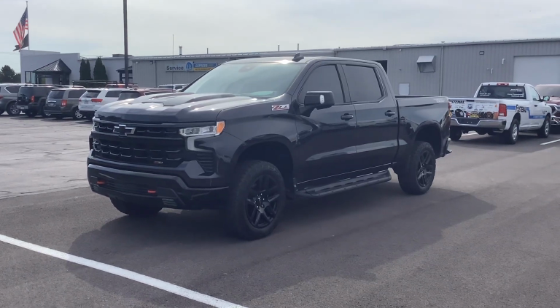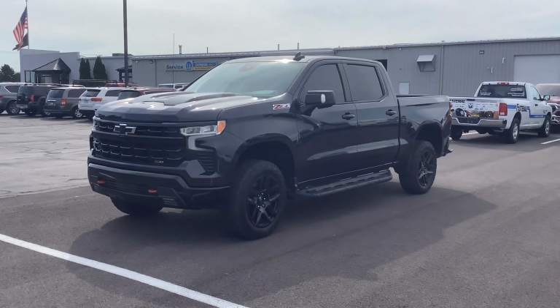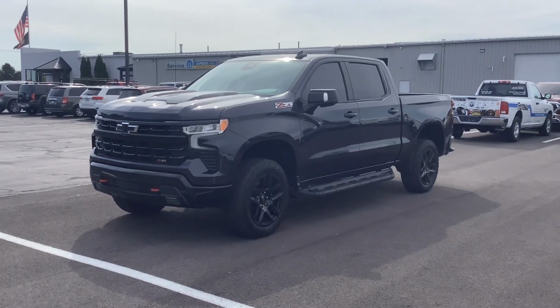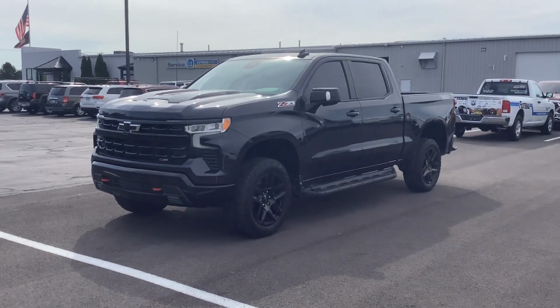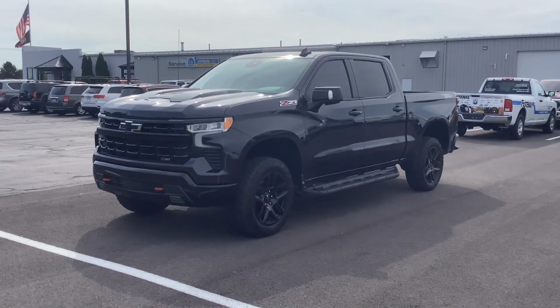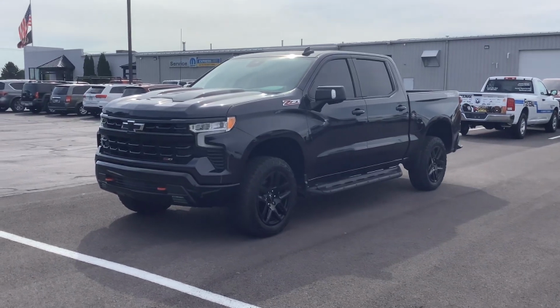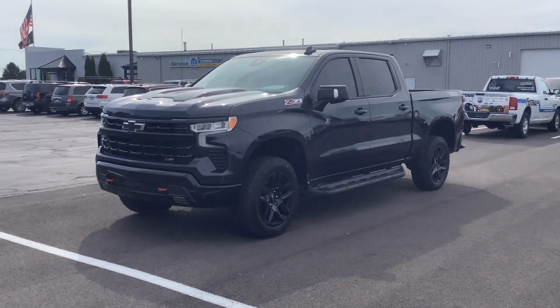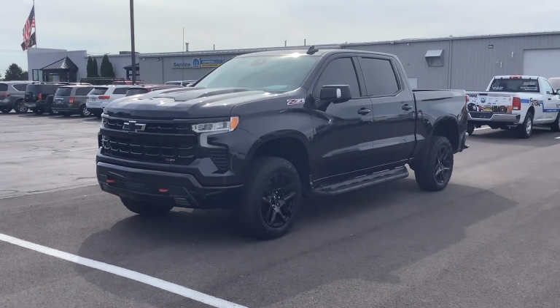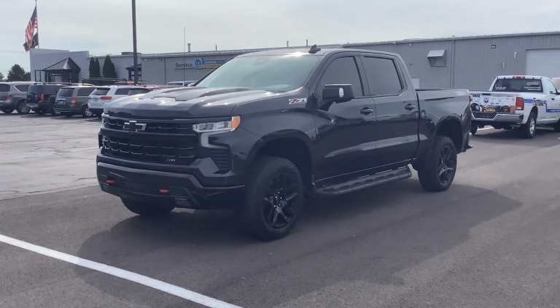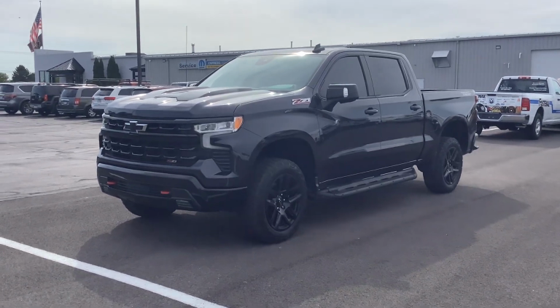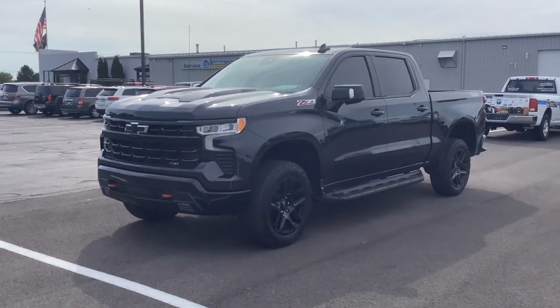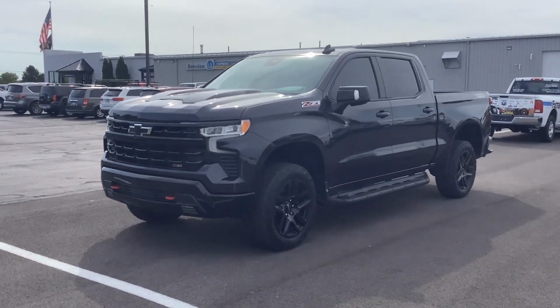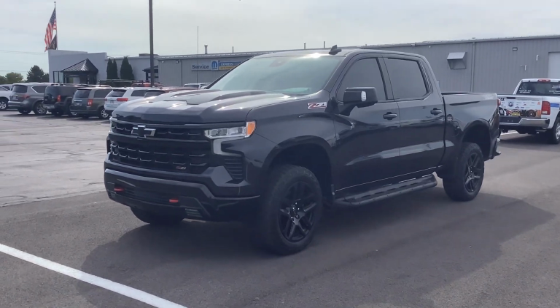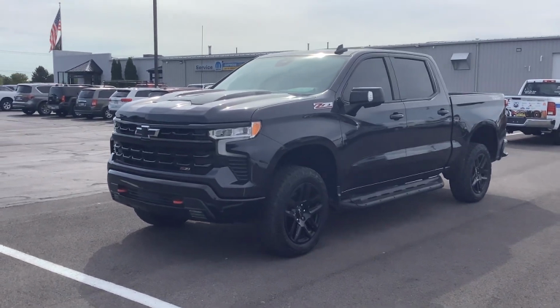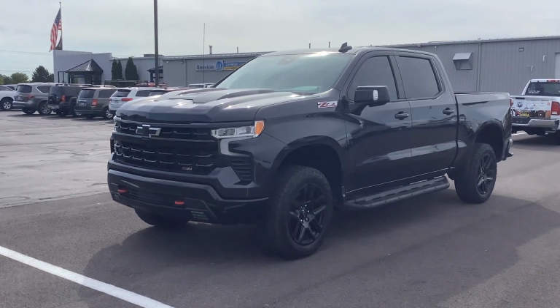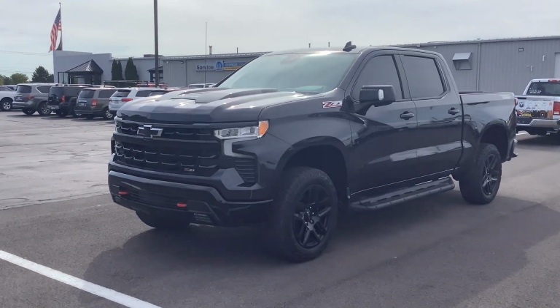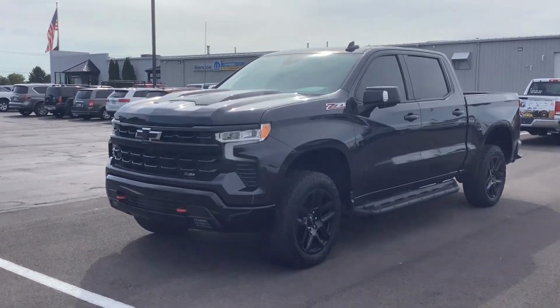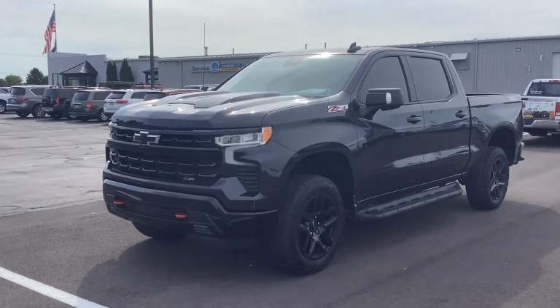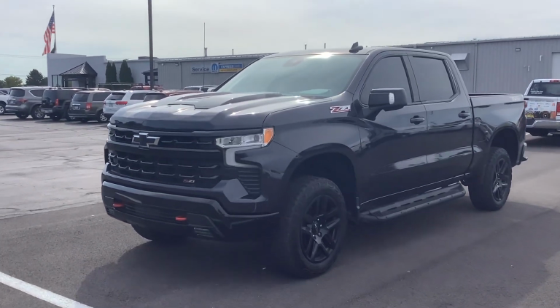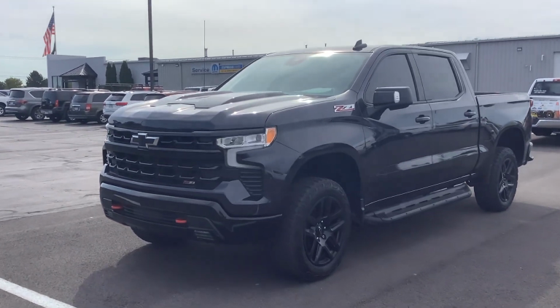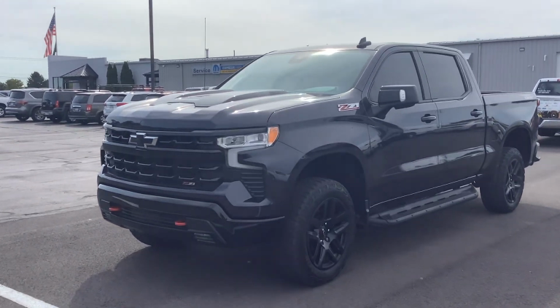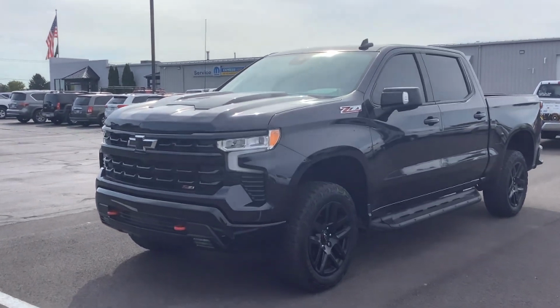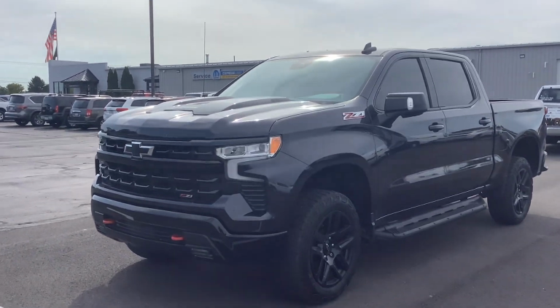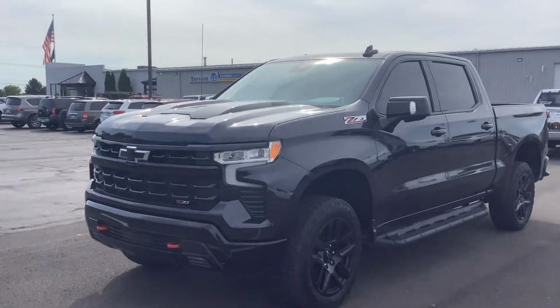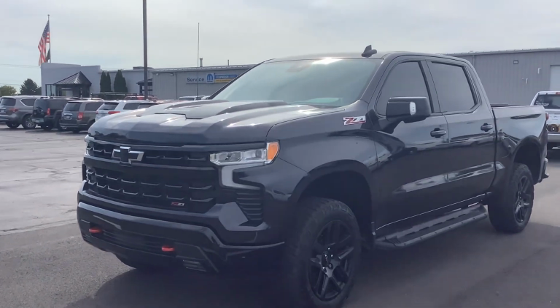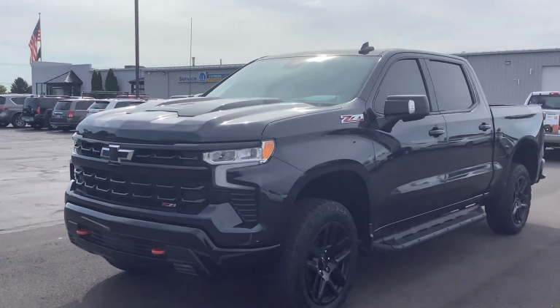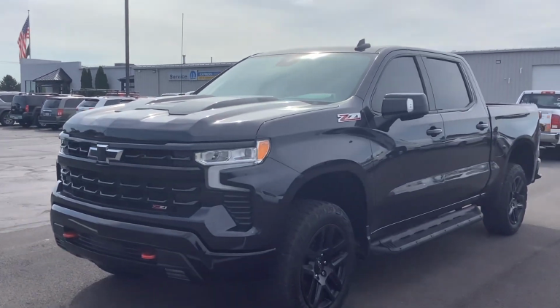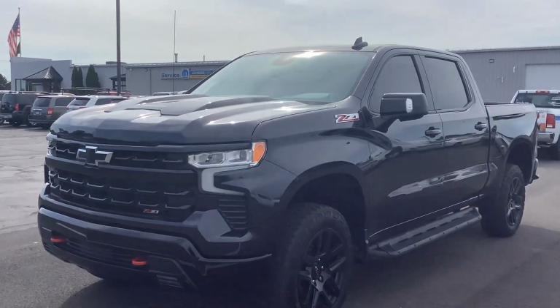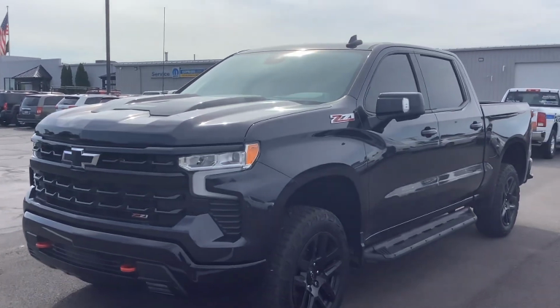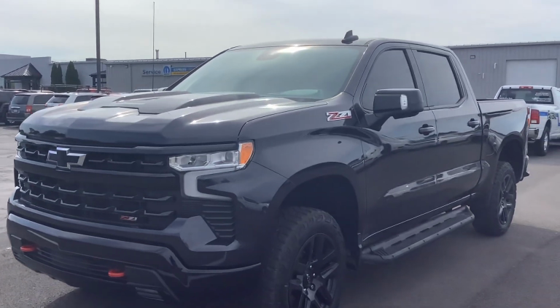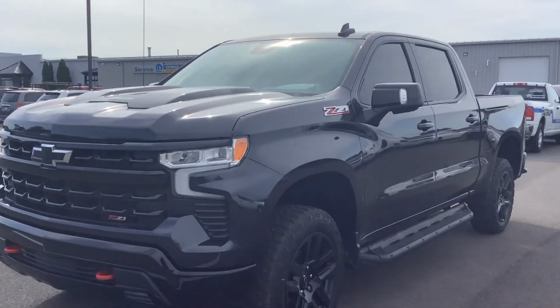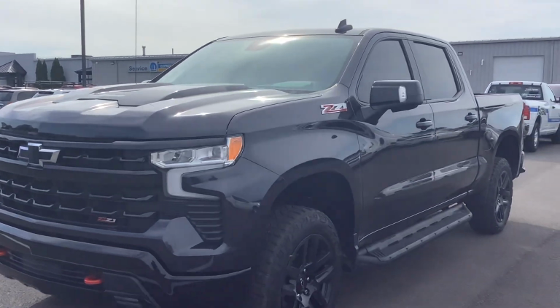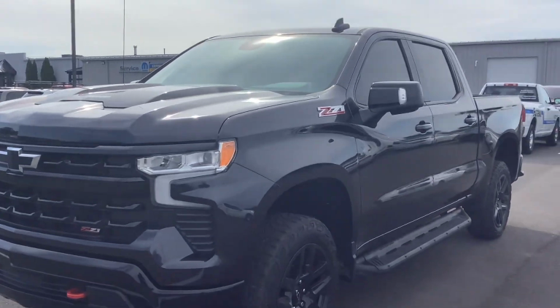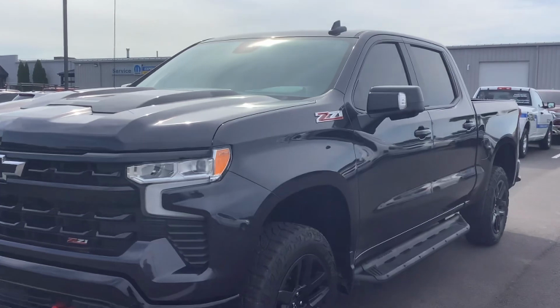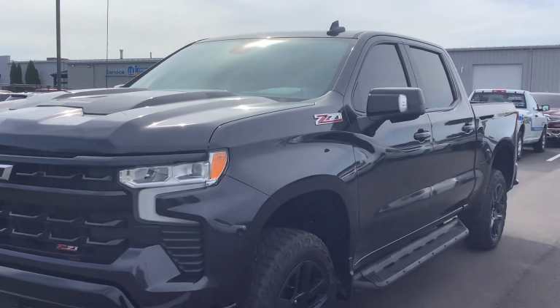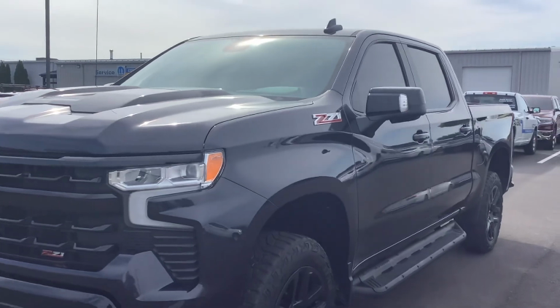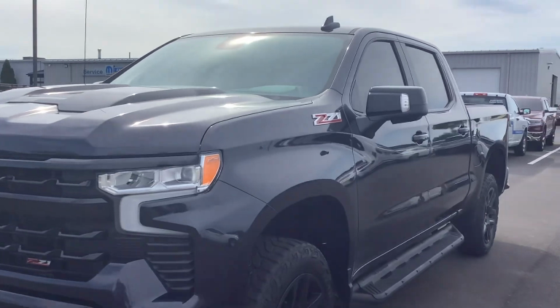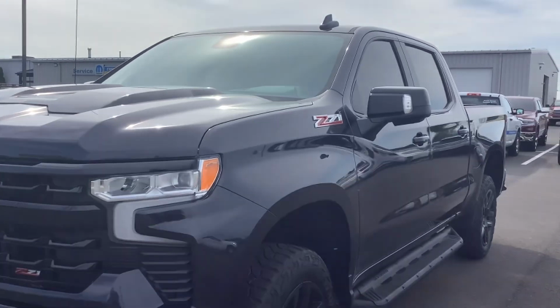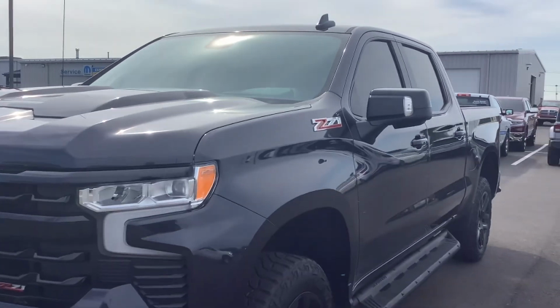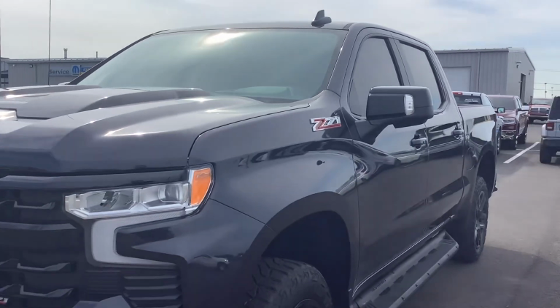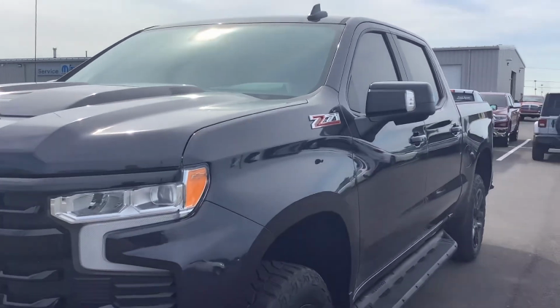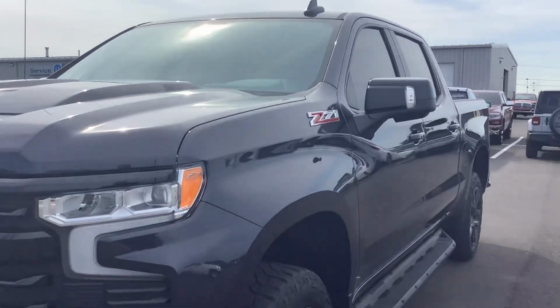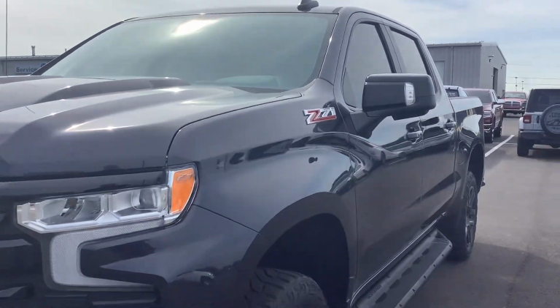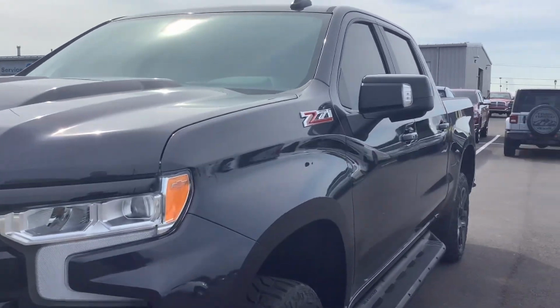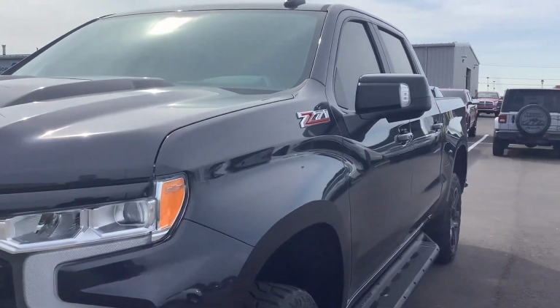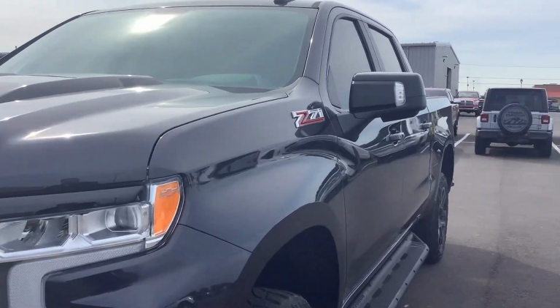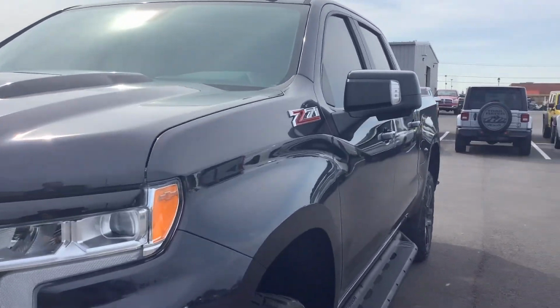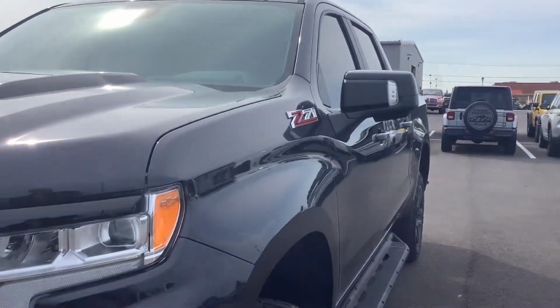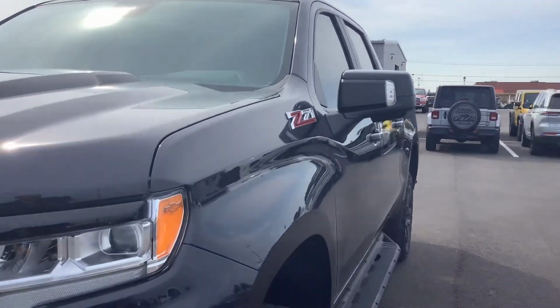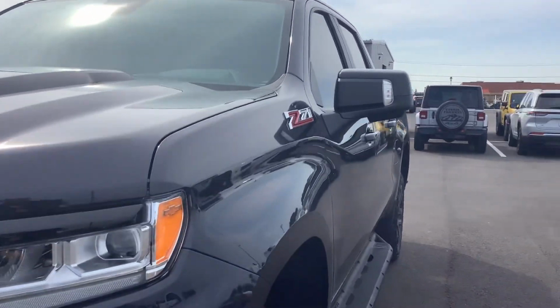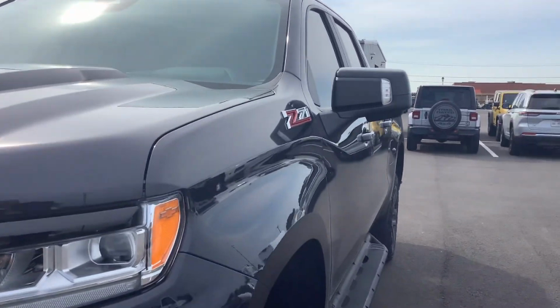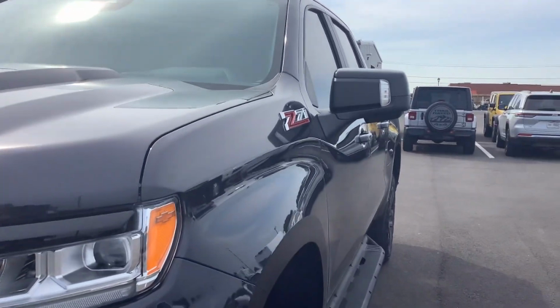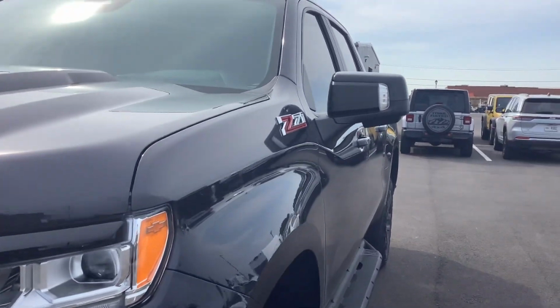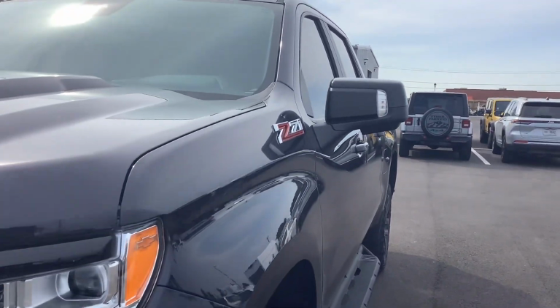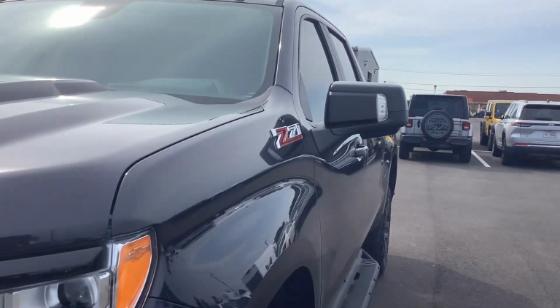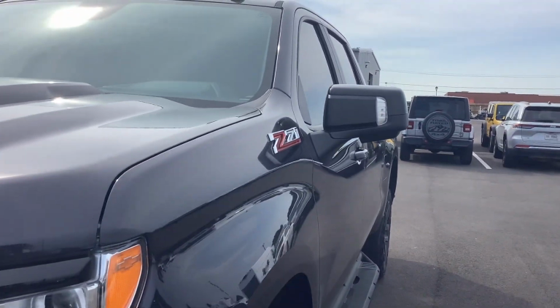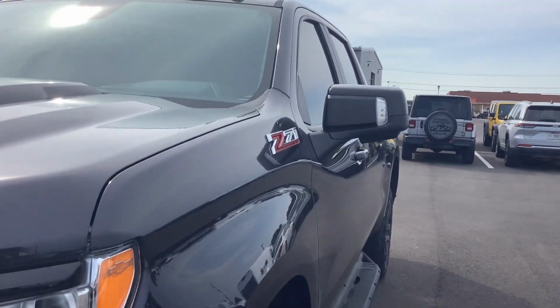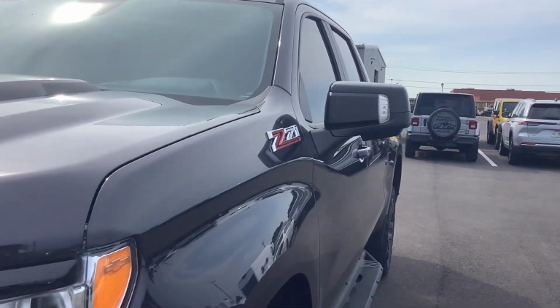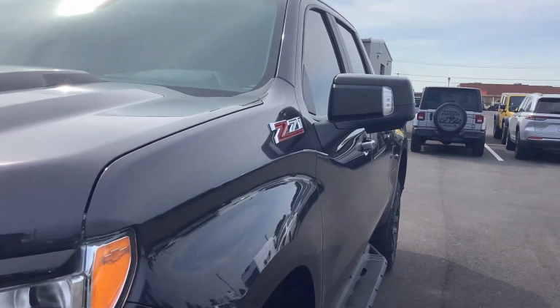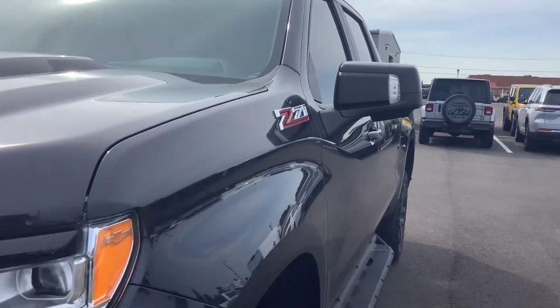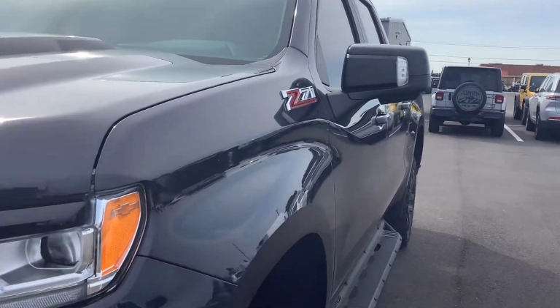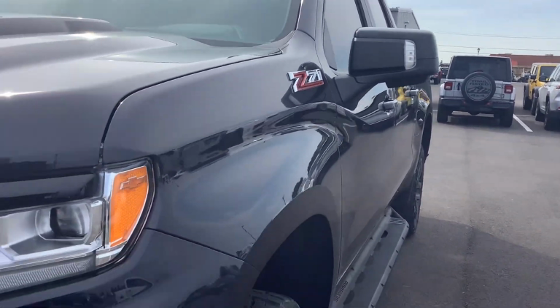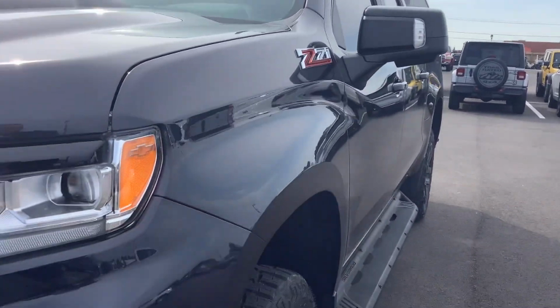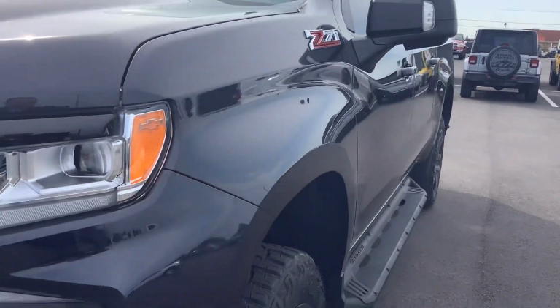Hi, this is Andy here at Terry Hendricks Chrysler. We're taking a look at our 2022 Chevy Silverado 1500 Trail Boss.